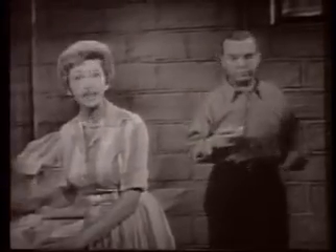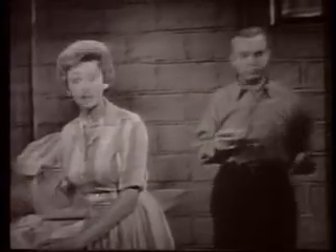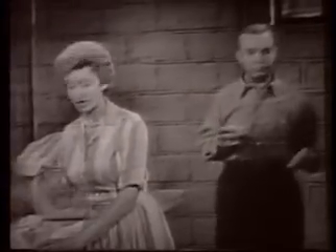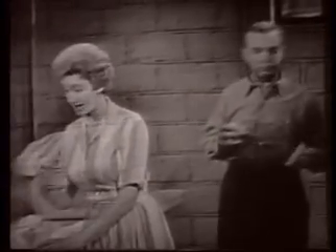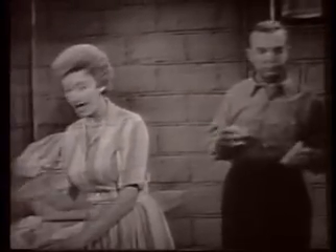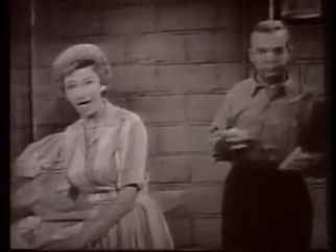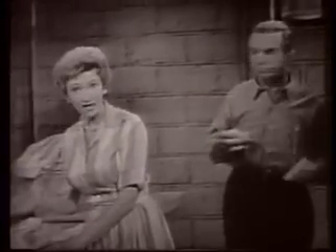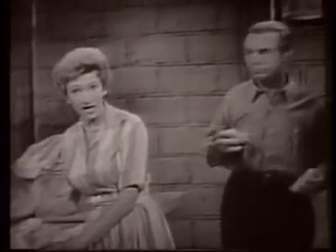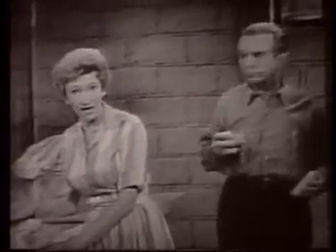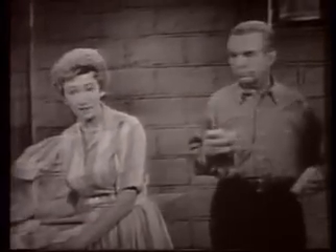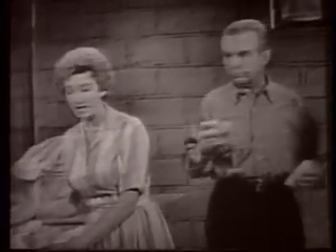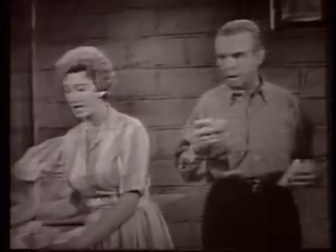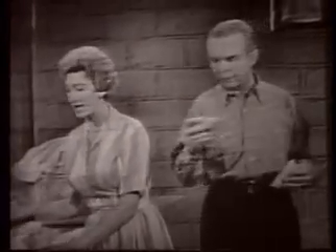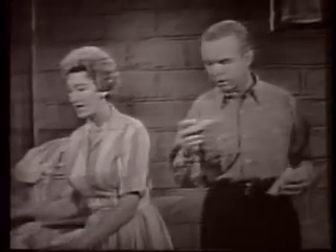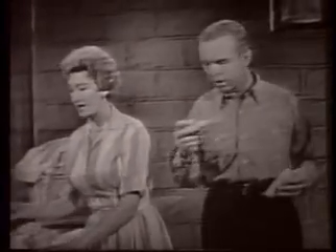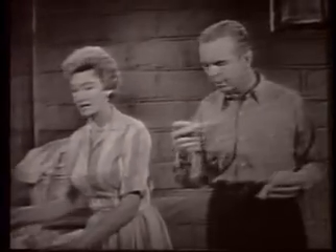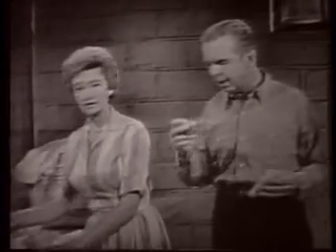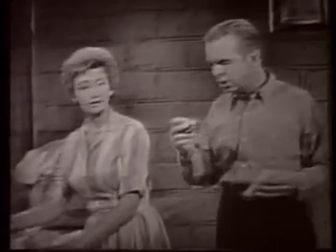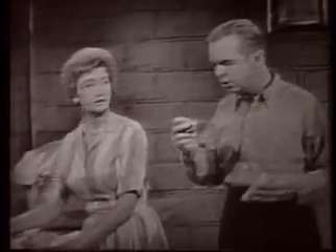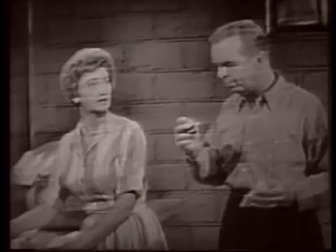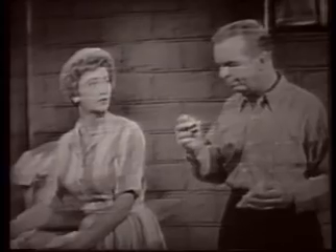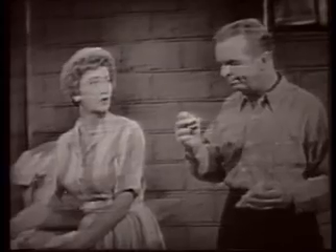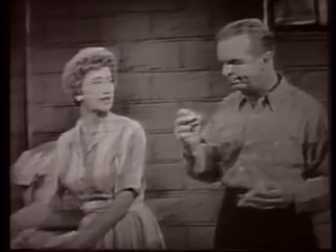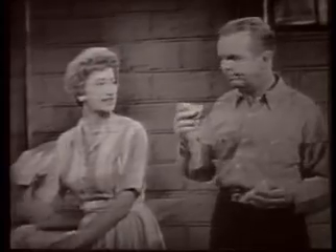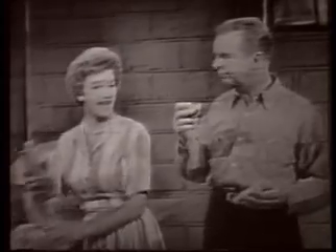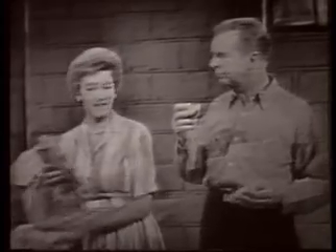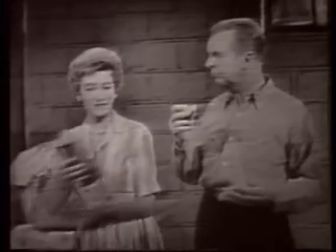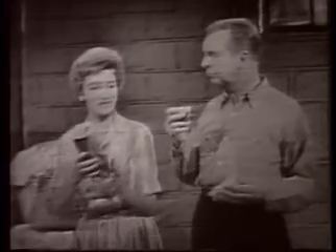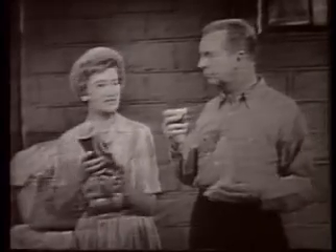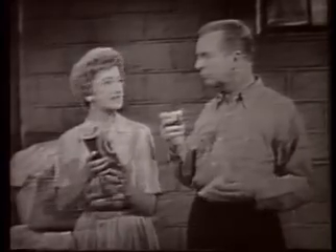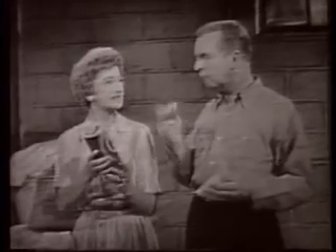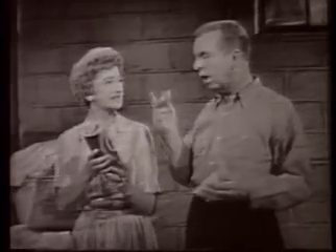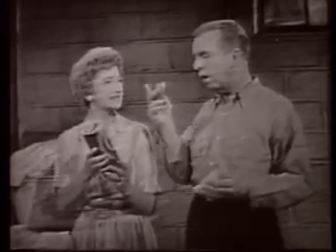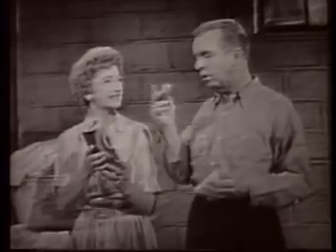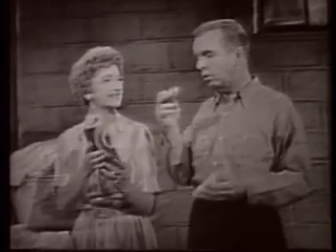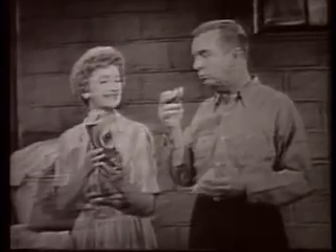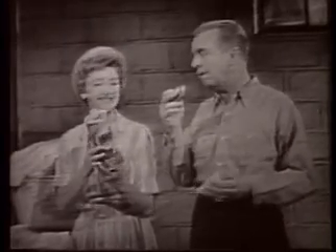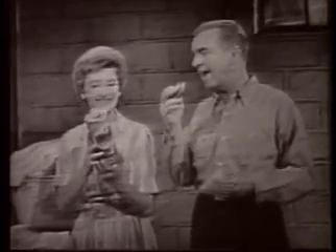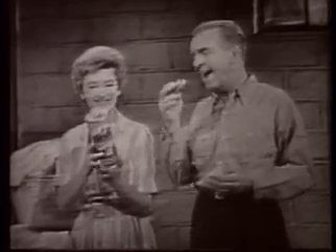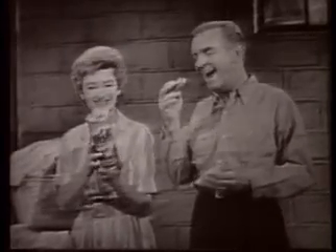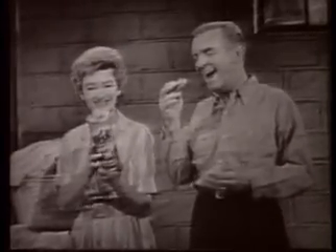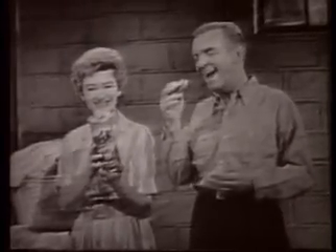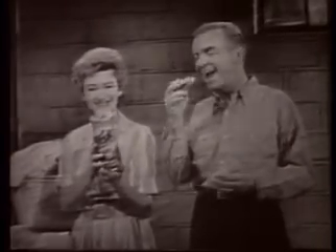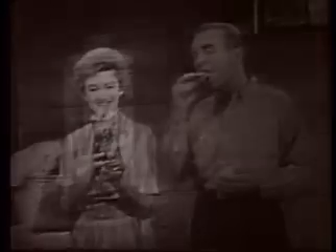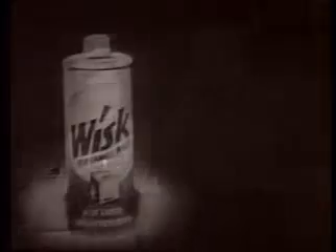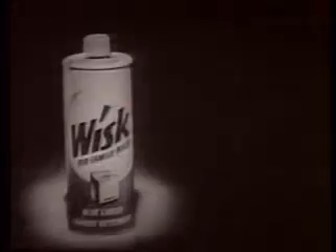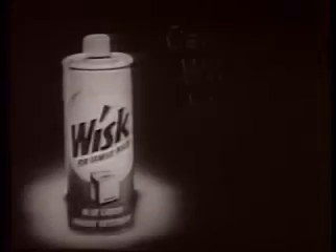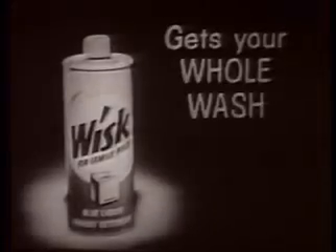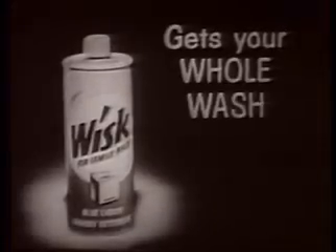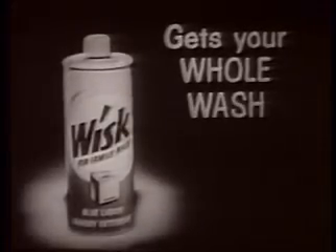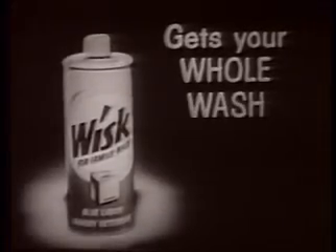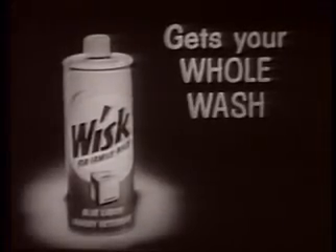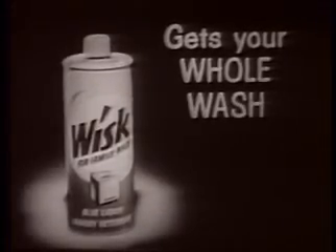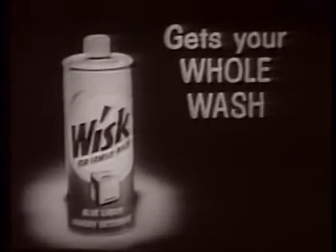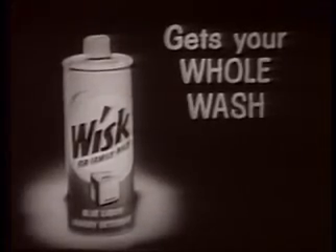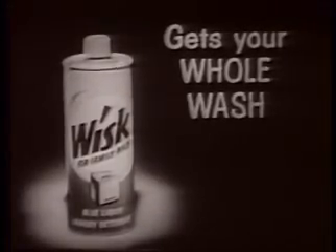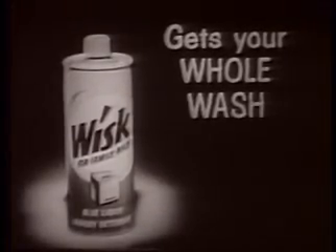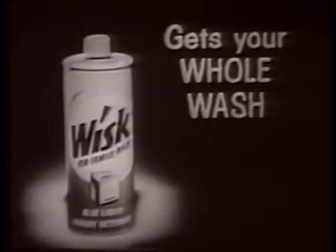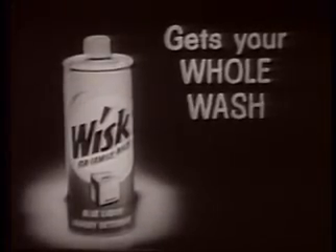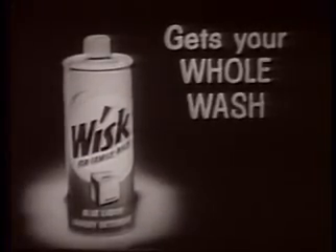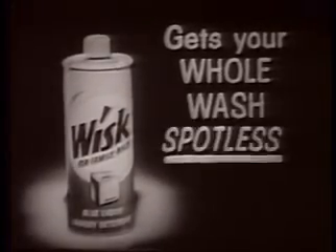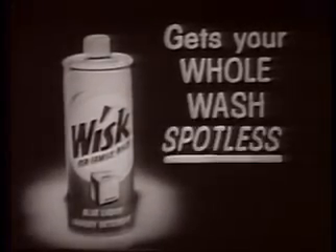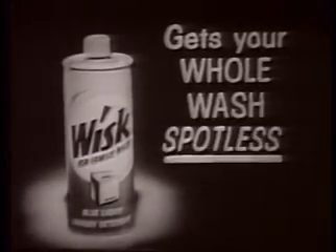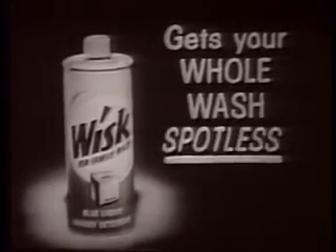Just take half a cup. Half a cup of ketchup? Whisk, Albert. I know. Whisk gets your whole wash spotless.